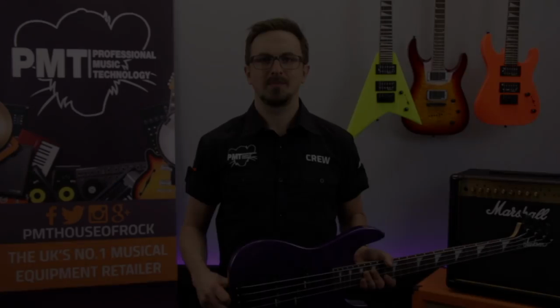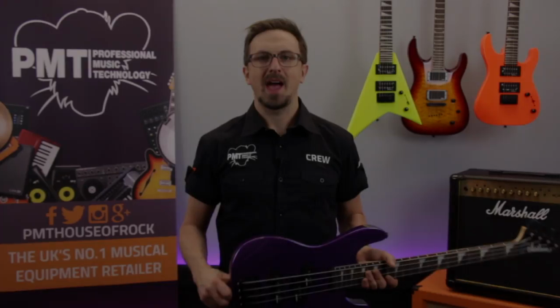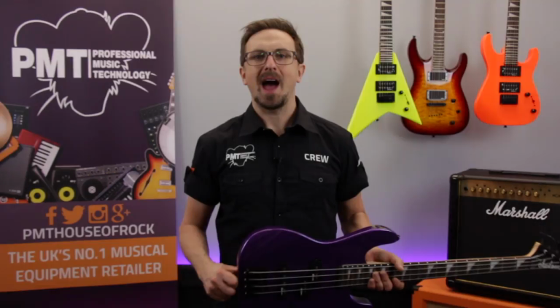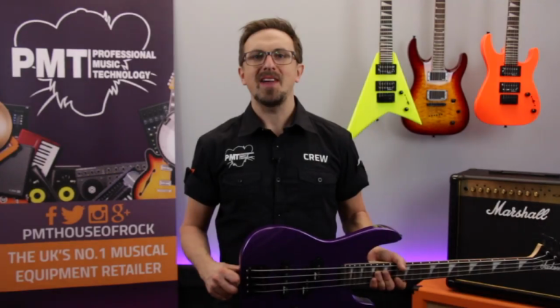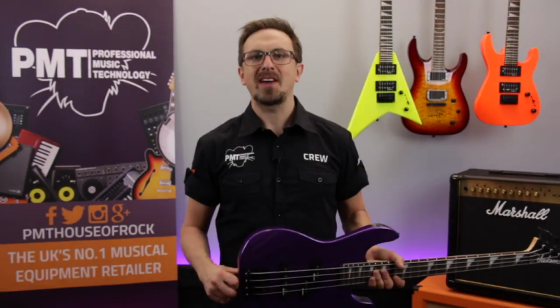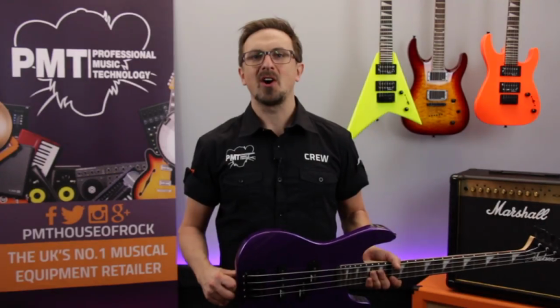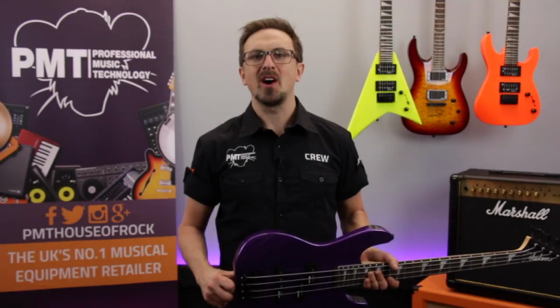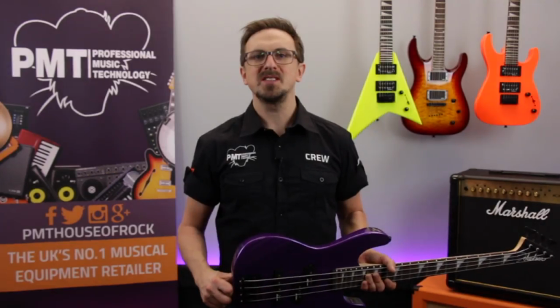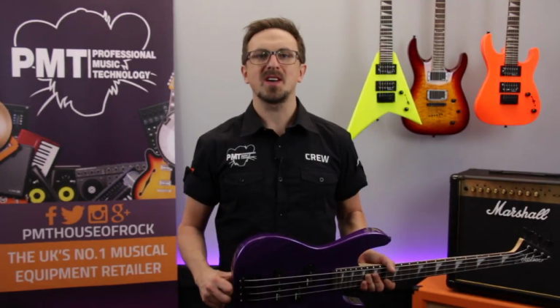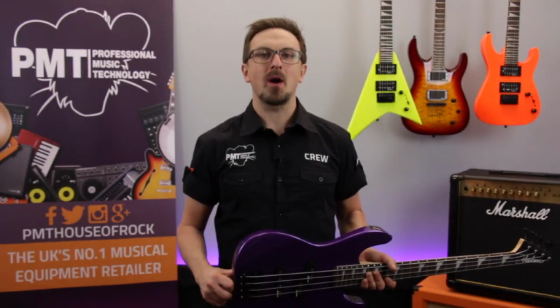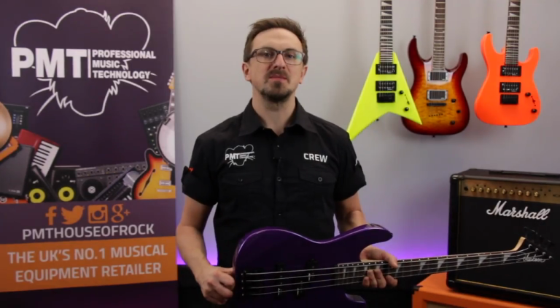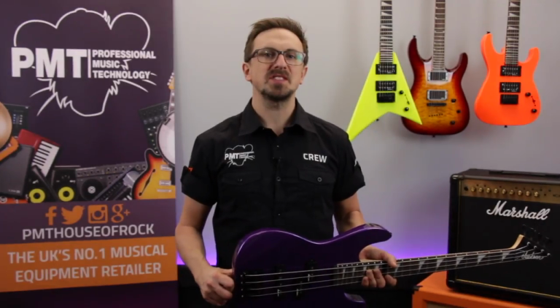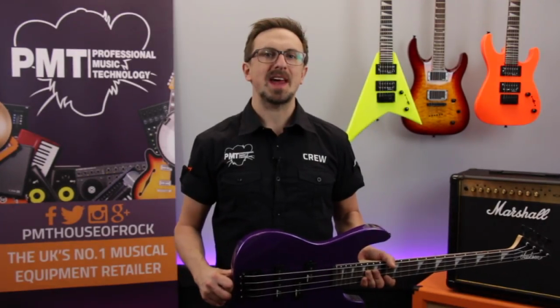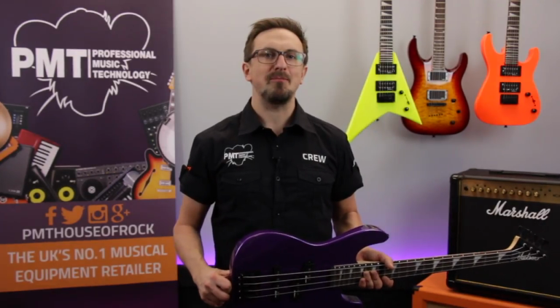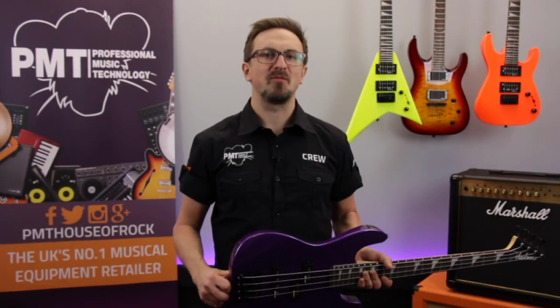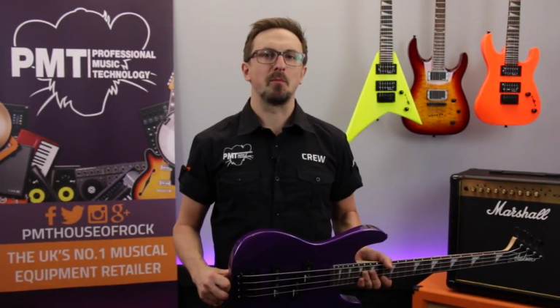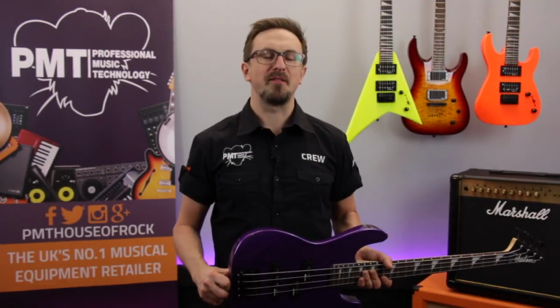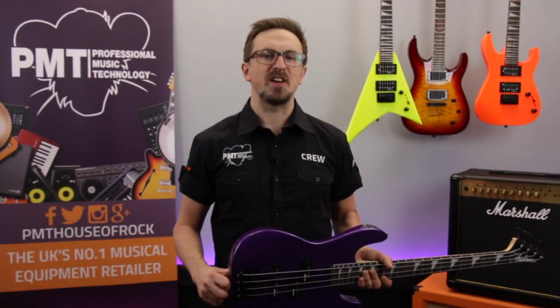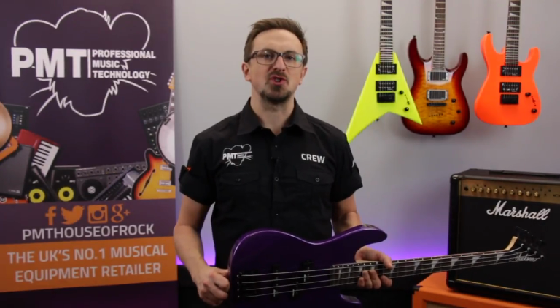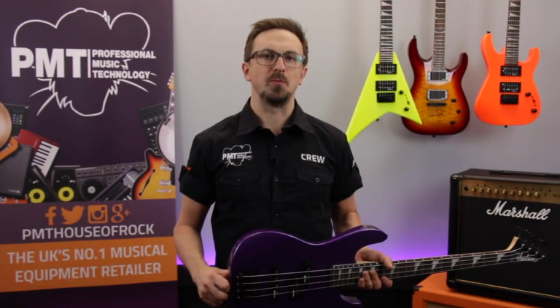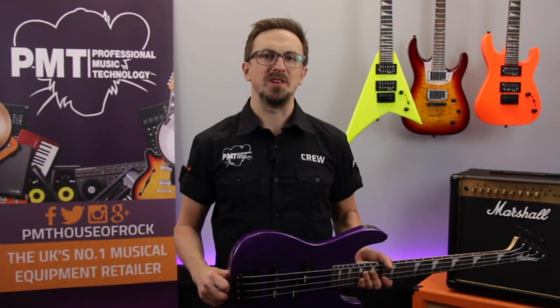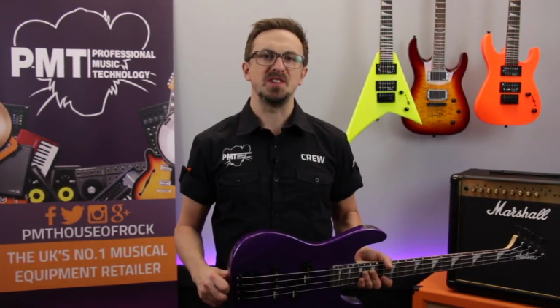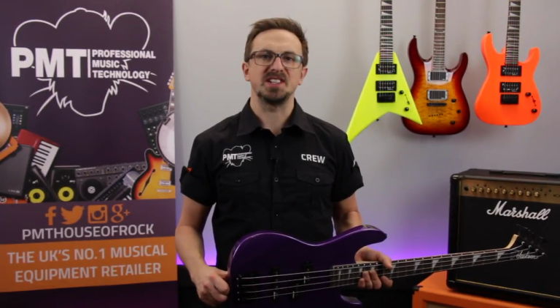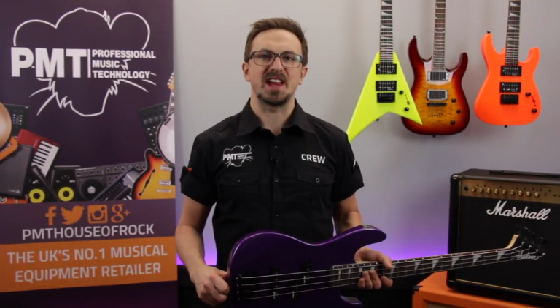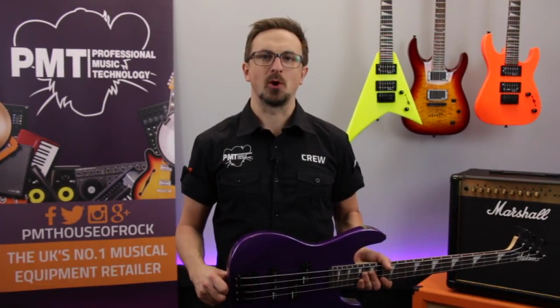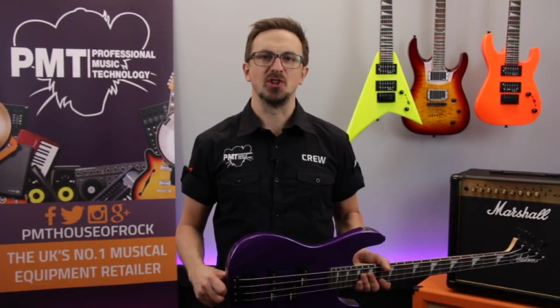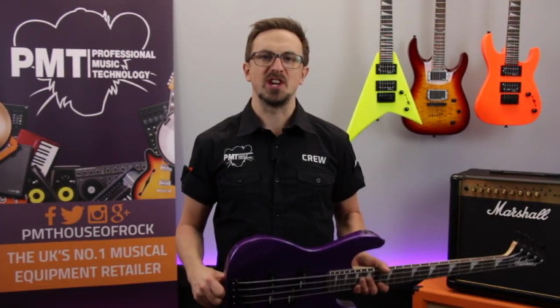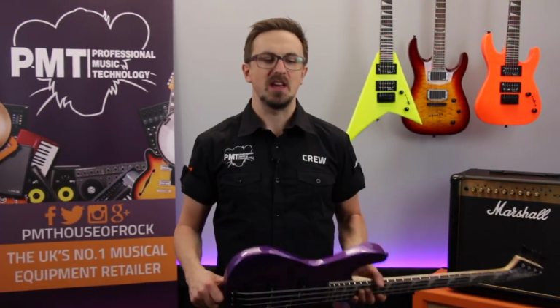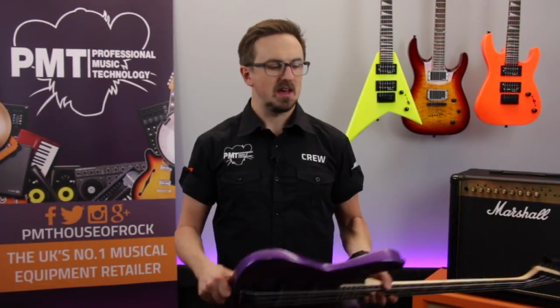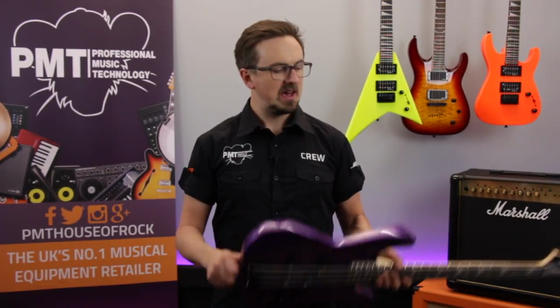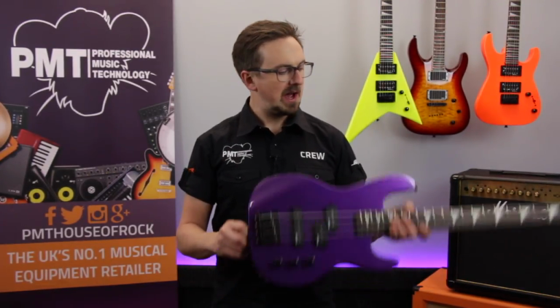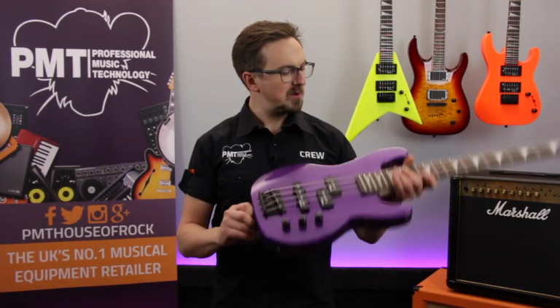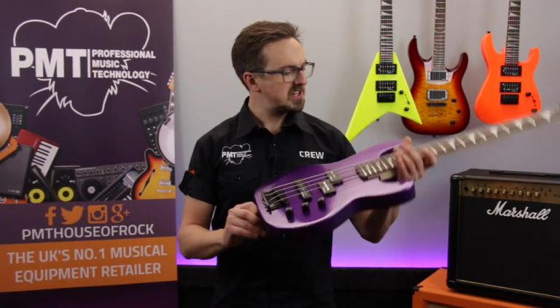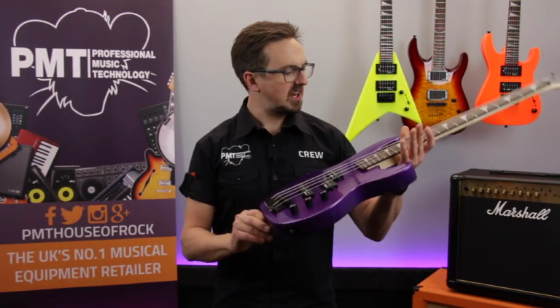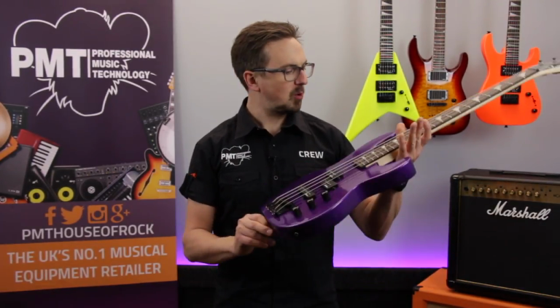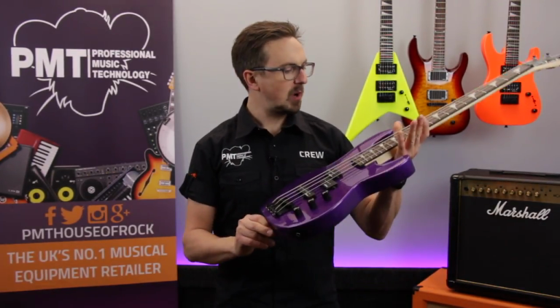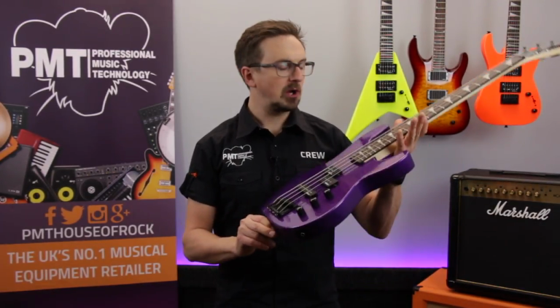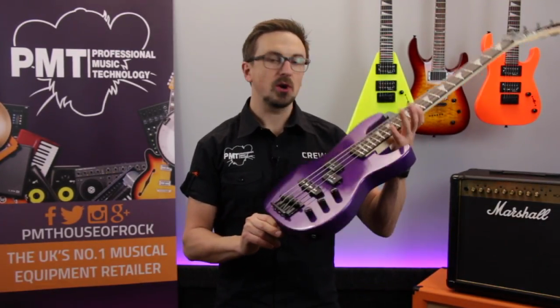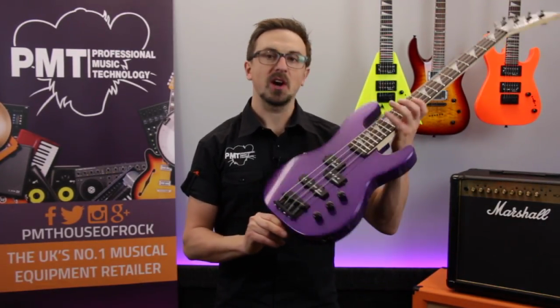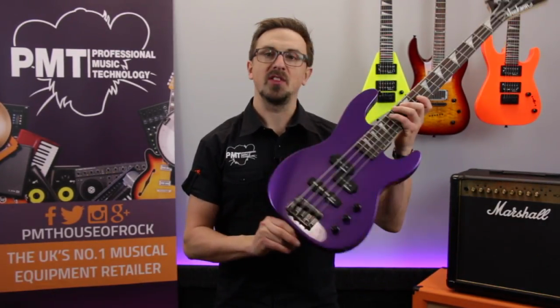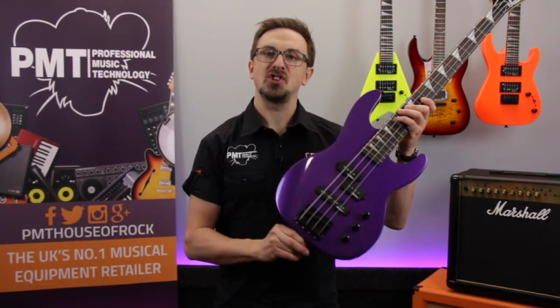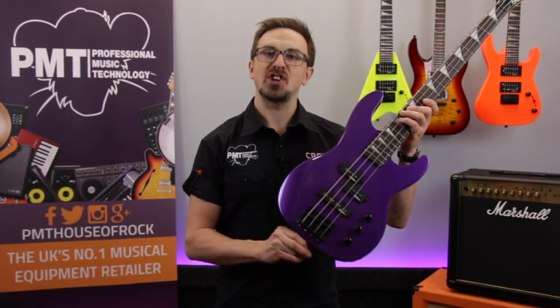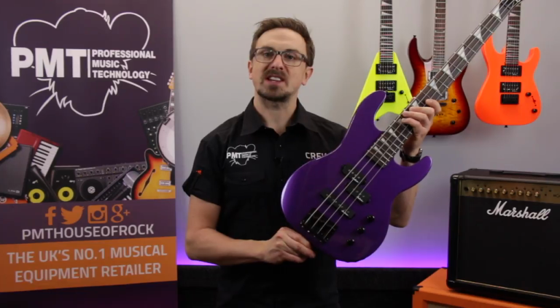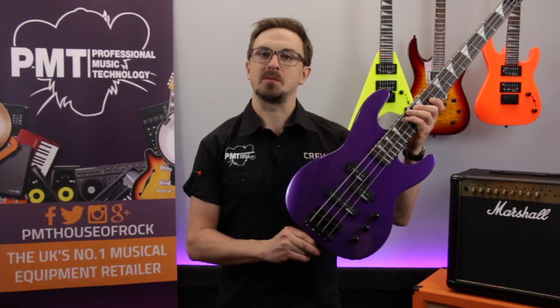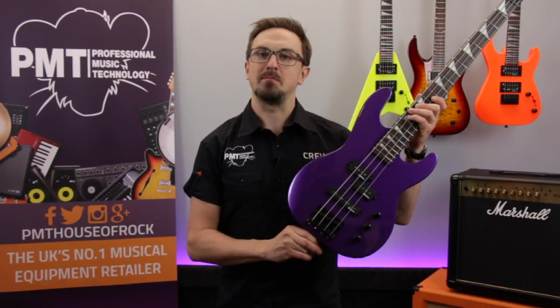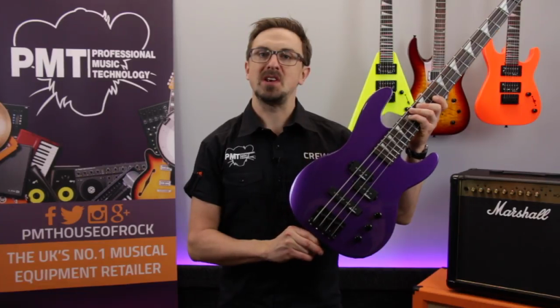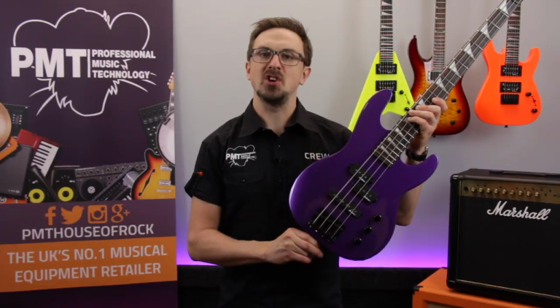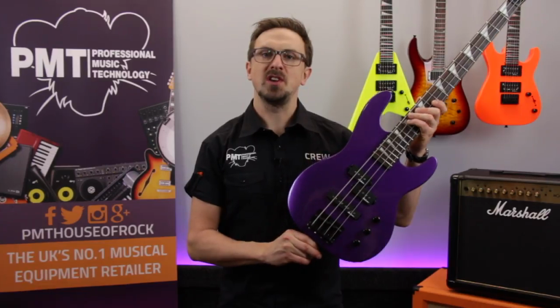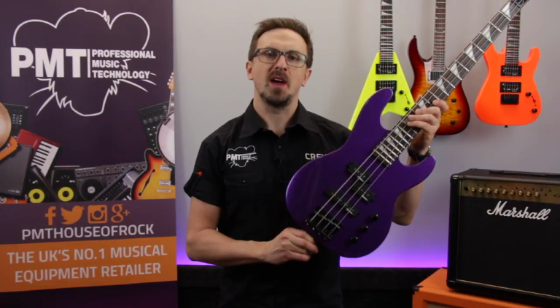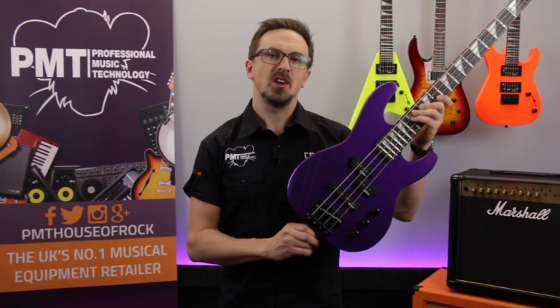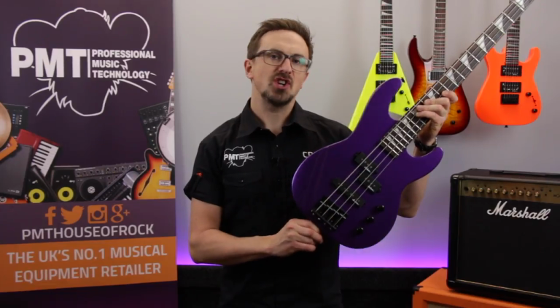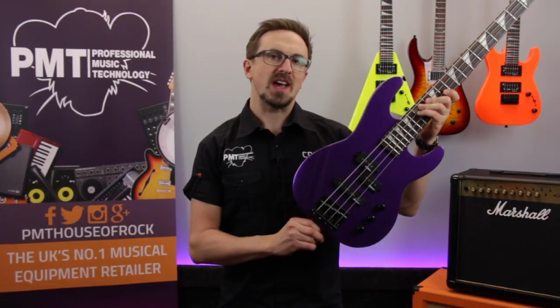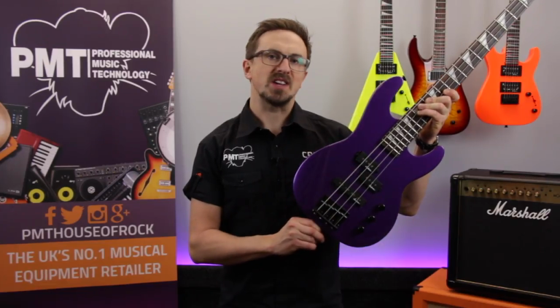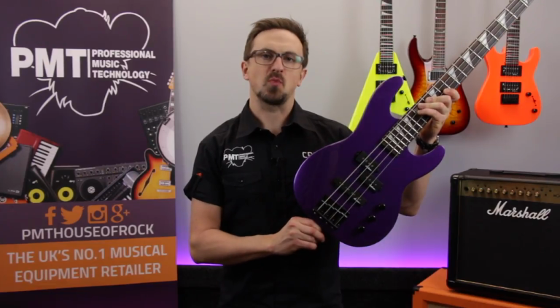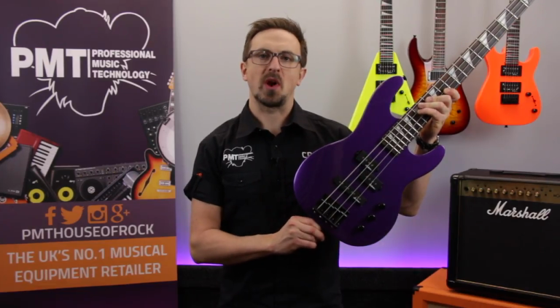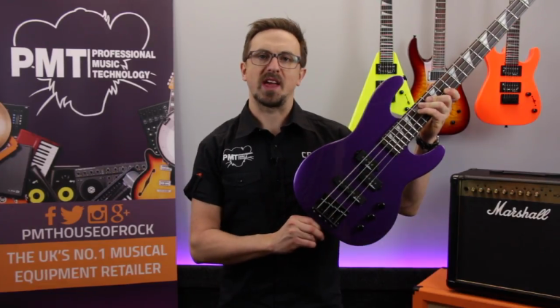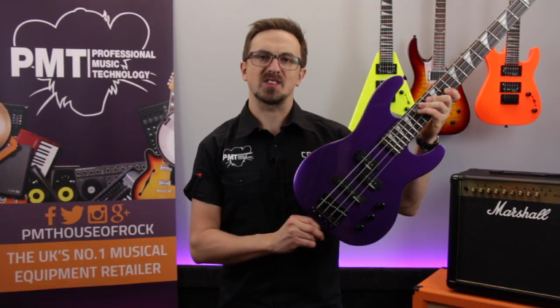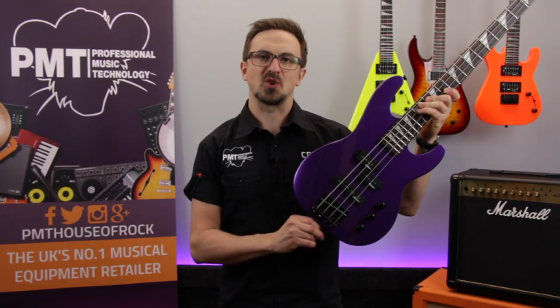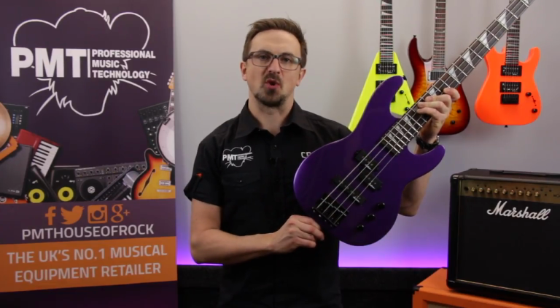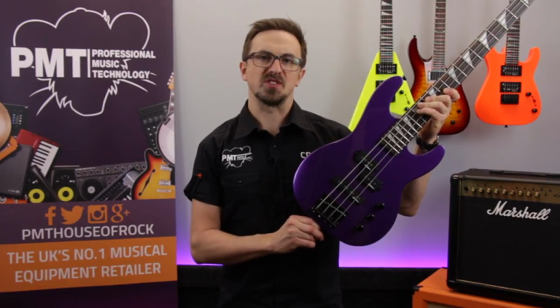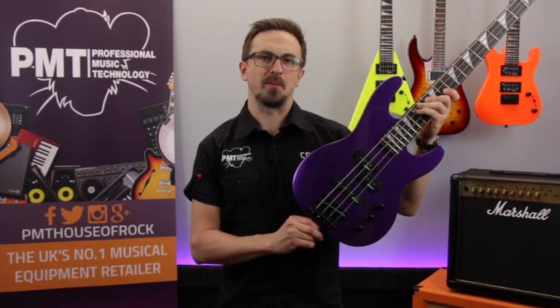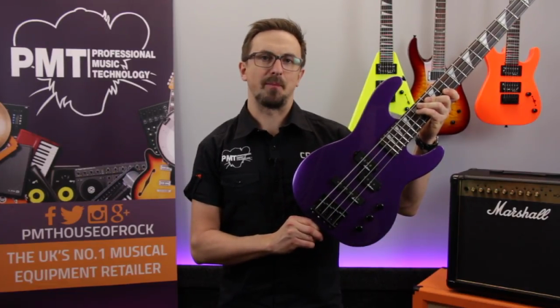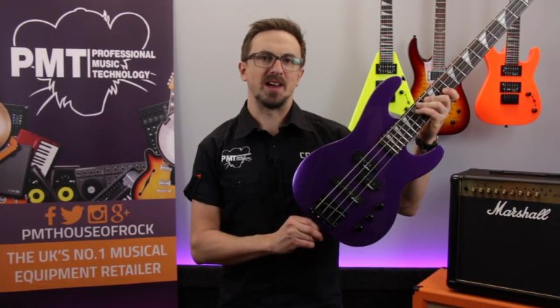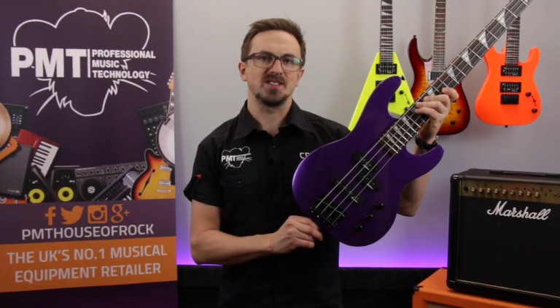Hey there guys, I'm Sam from Professional Music Technology and we're taking a quick look at the Jackson Minion JS1X Concert Bass.